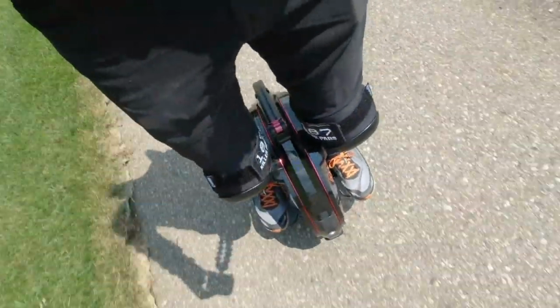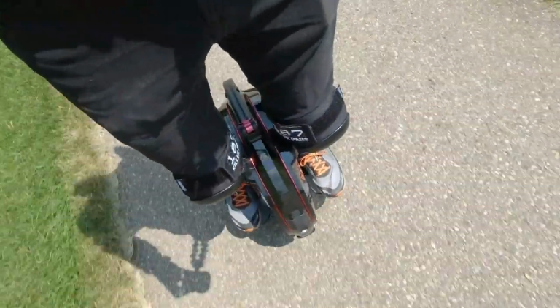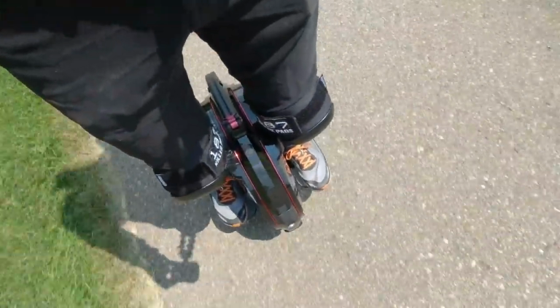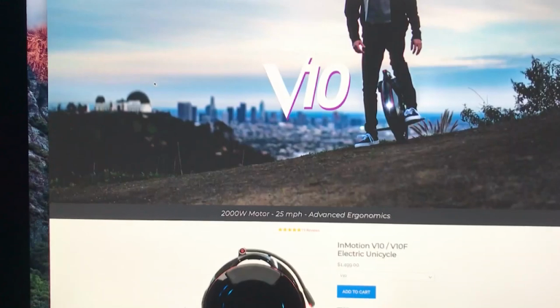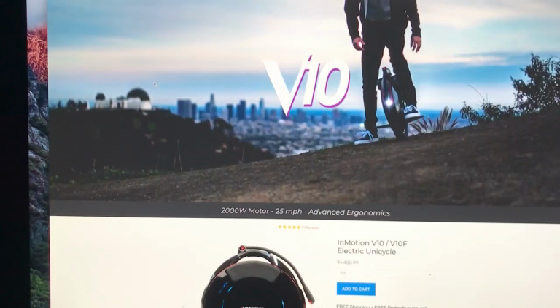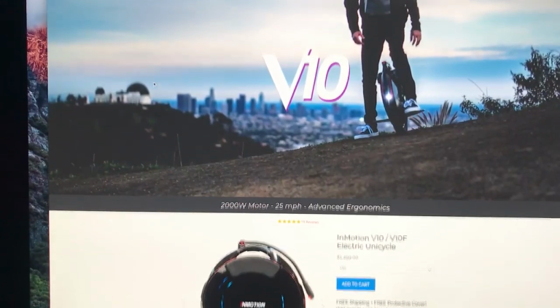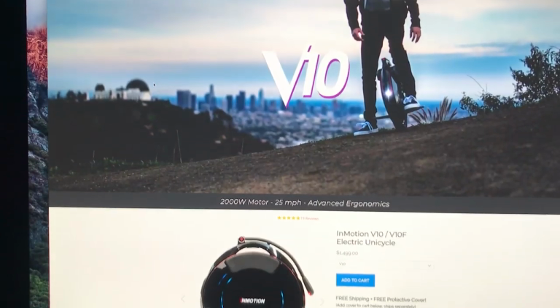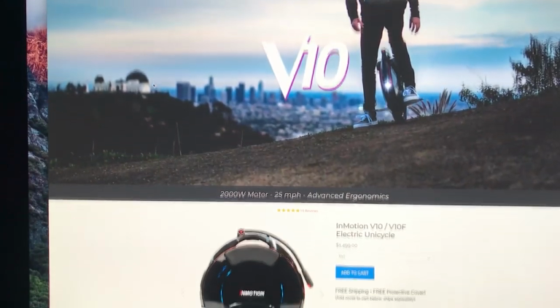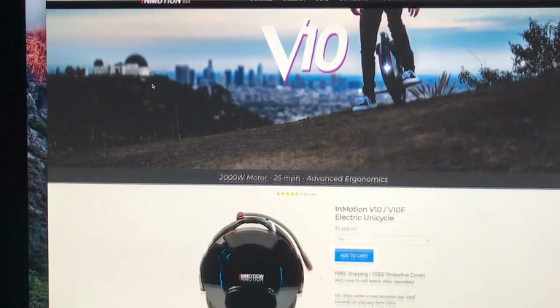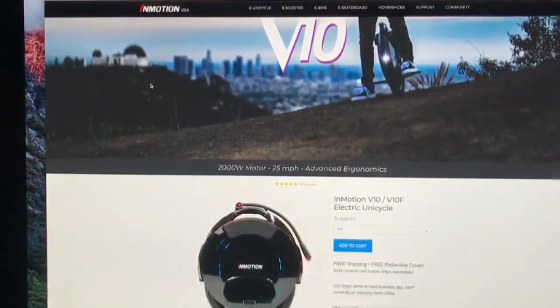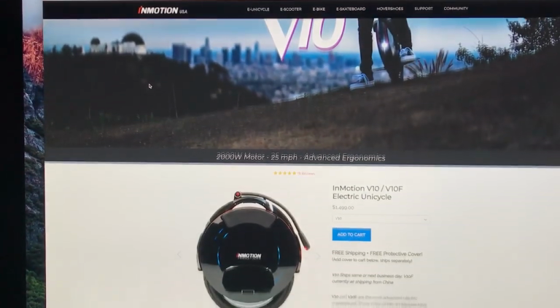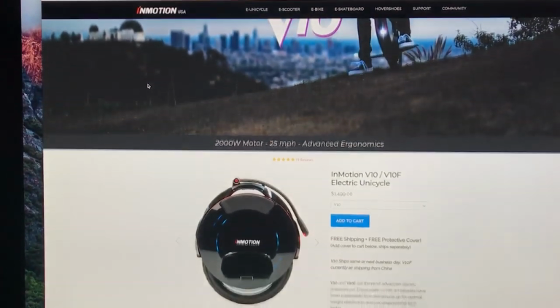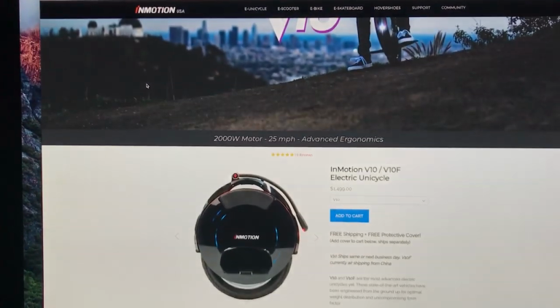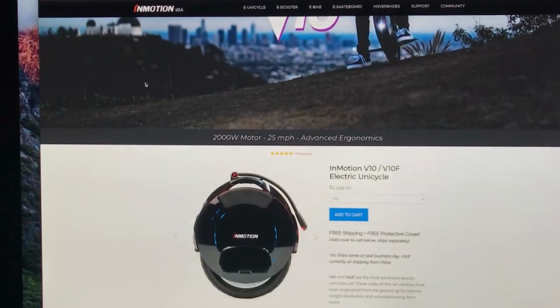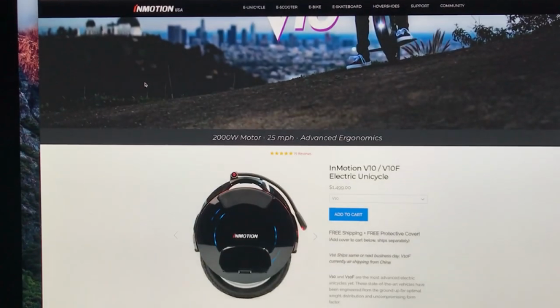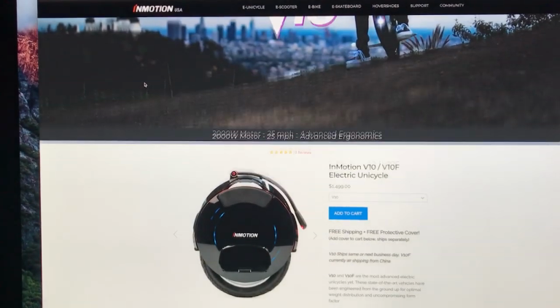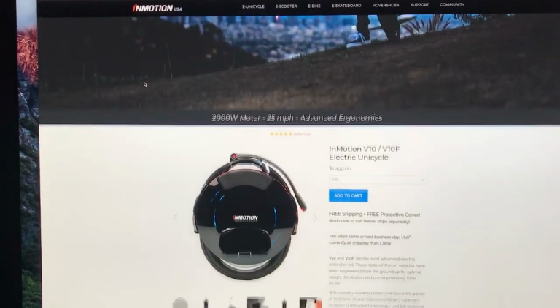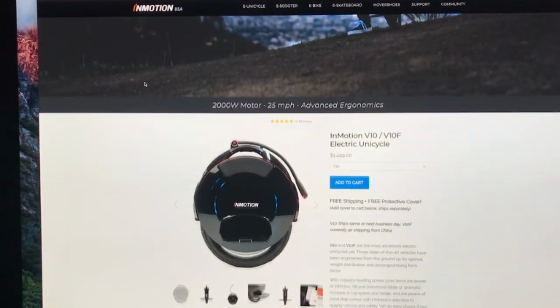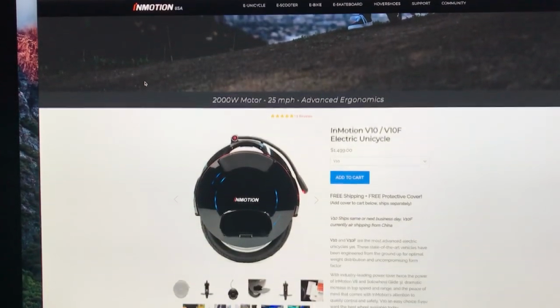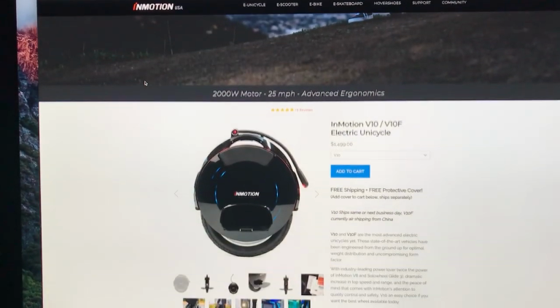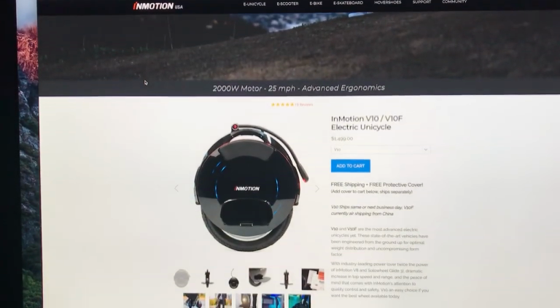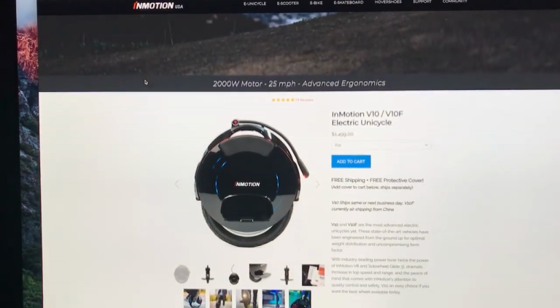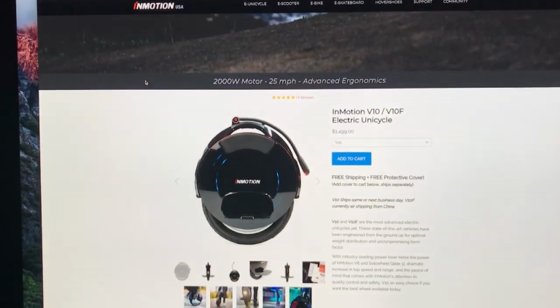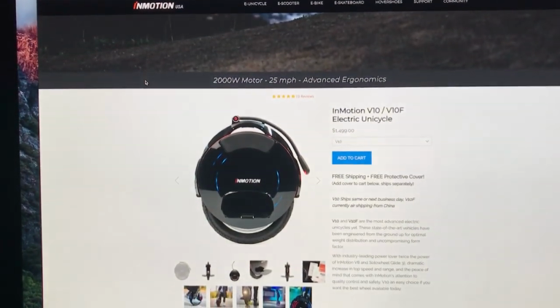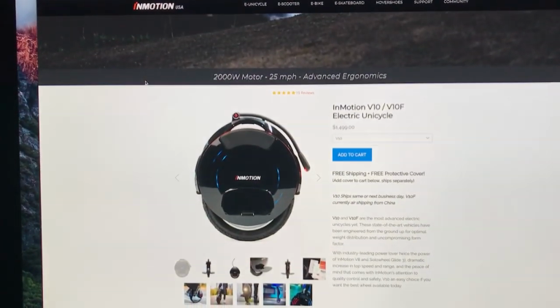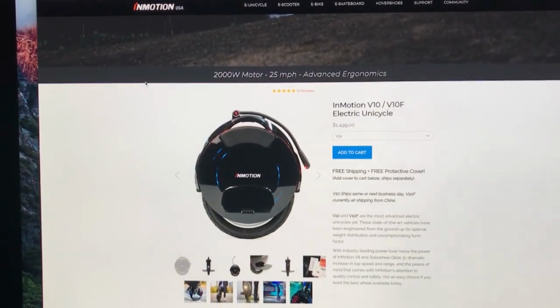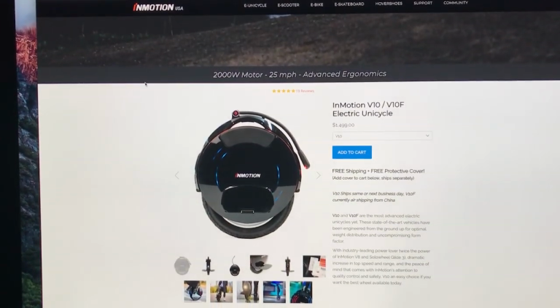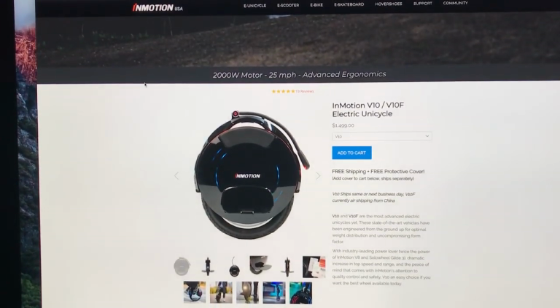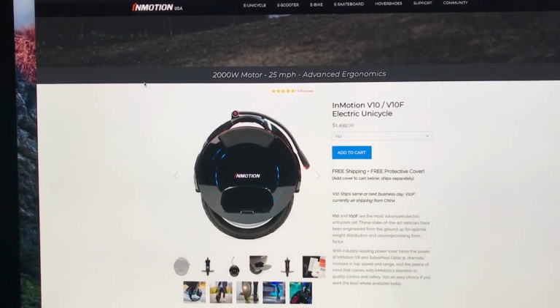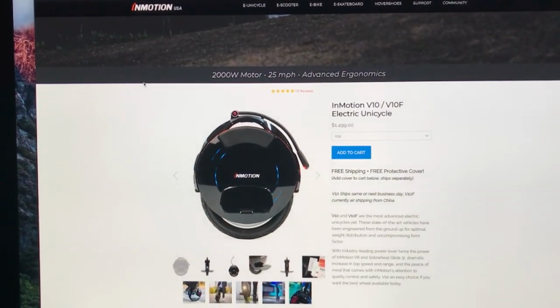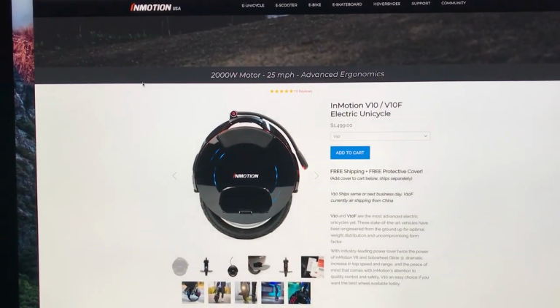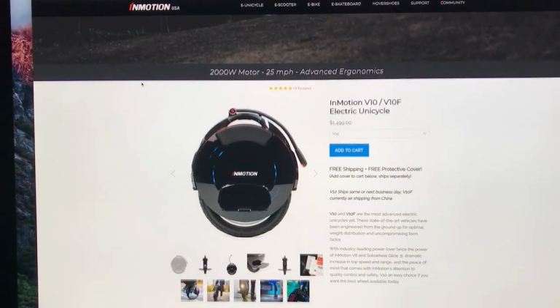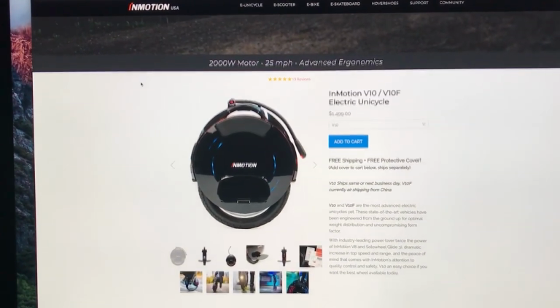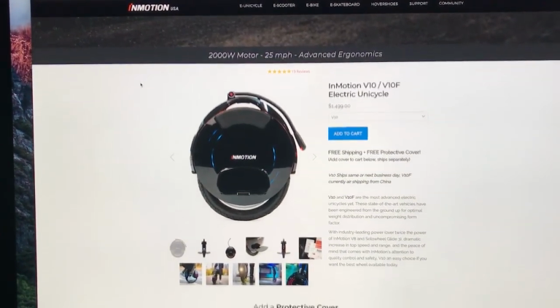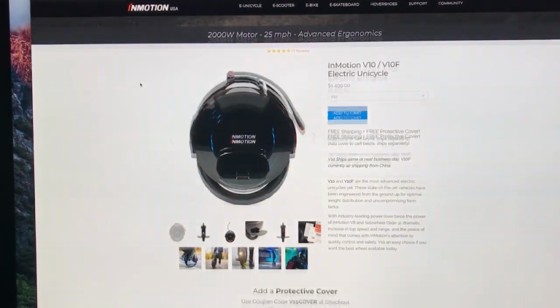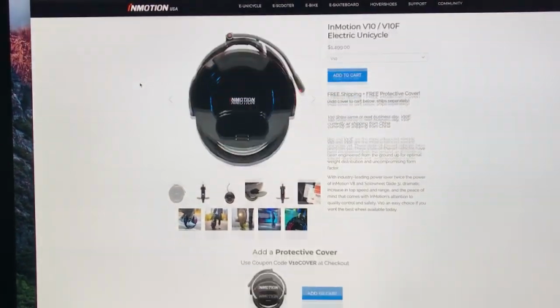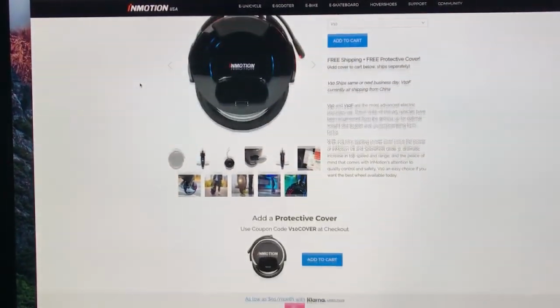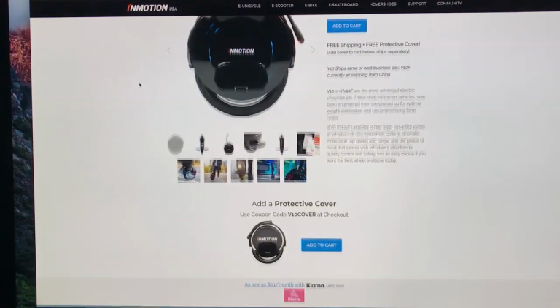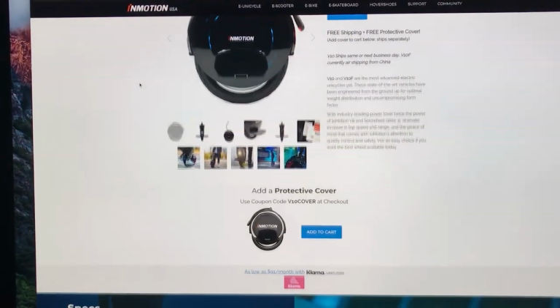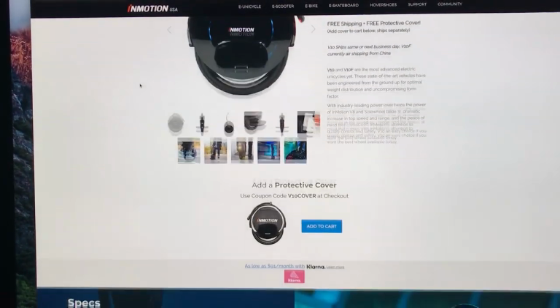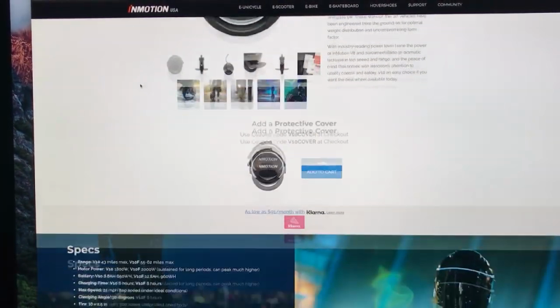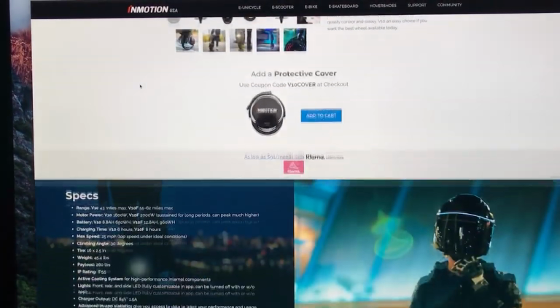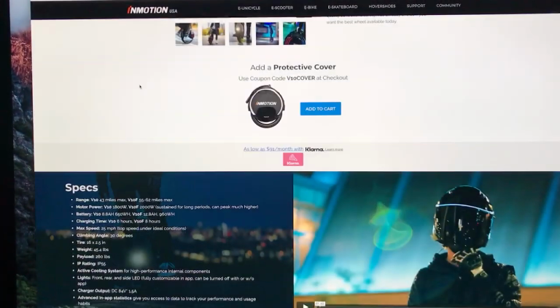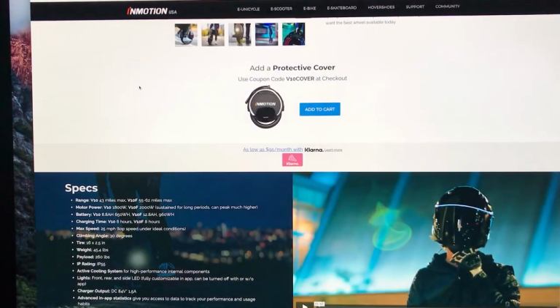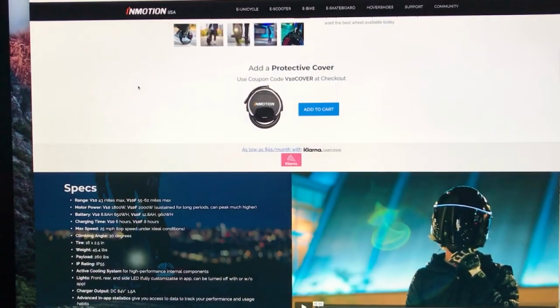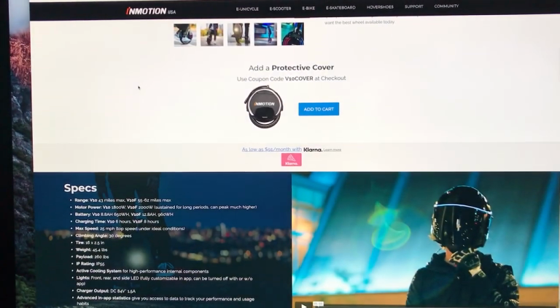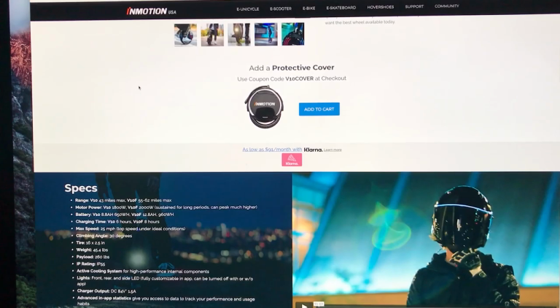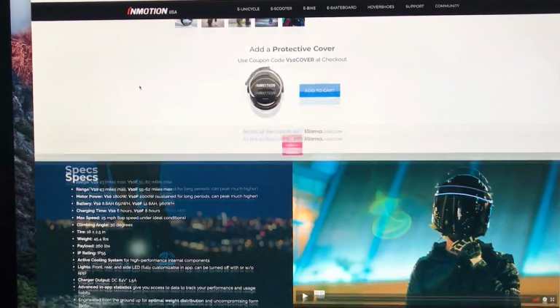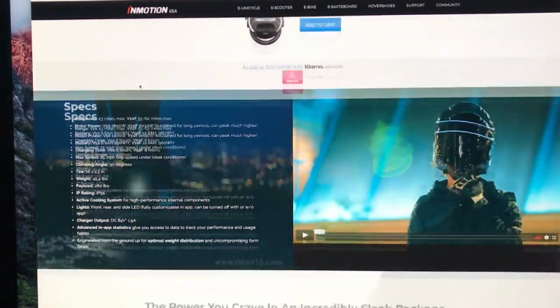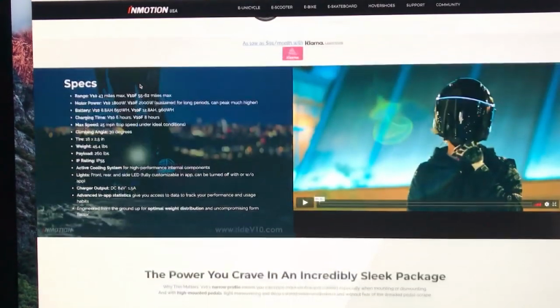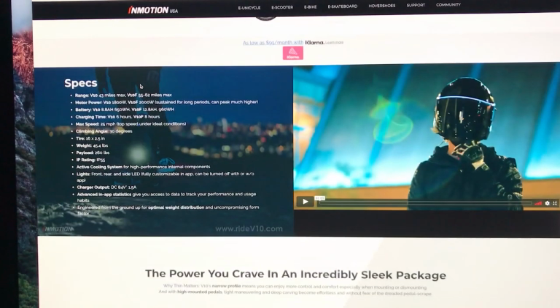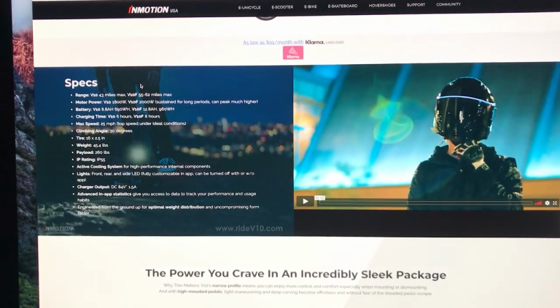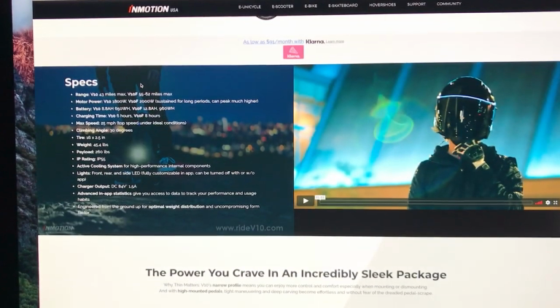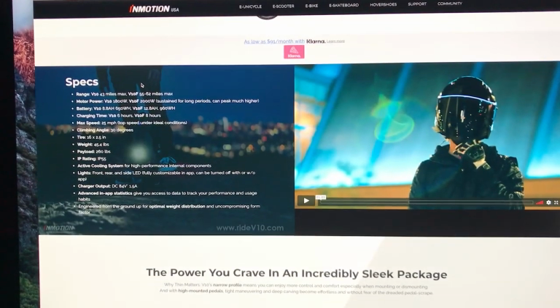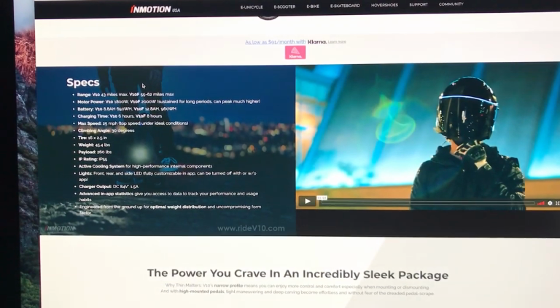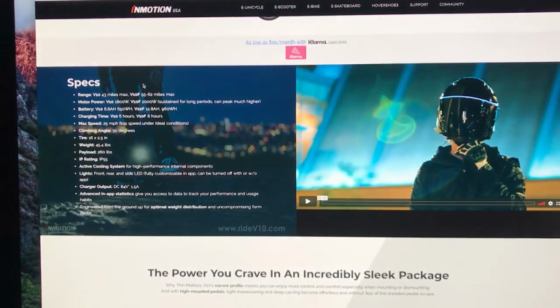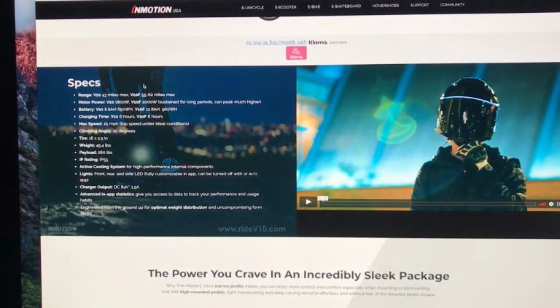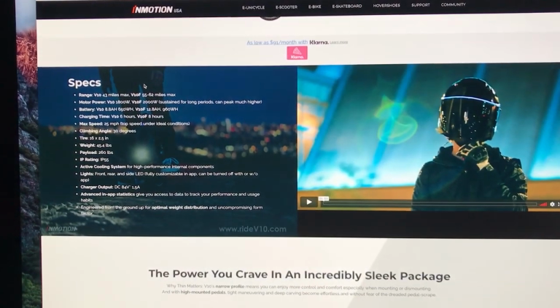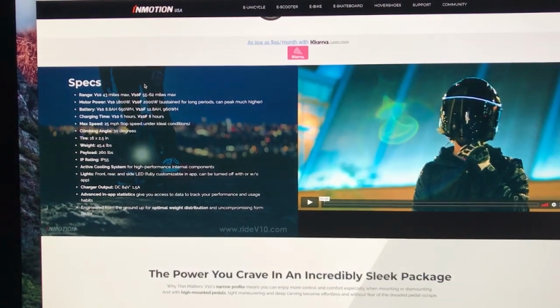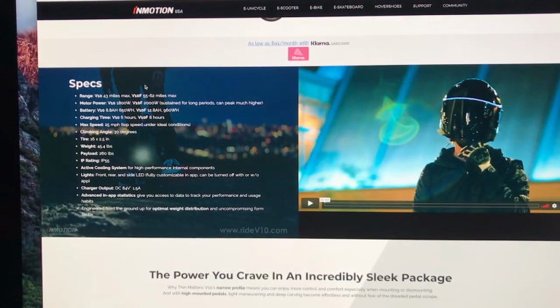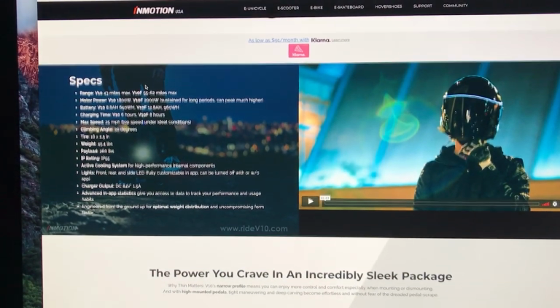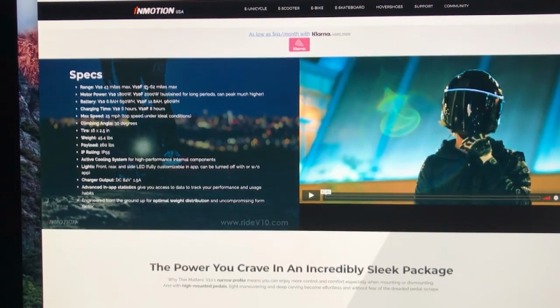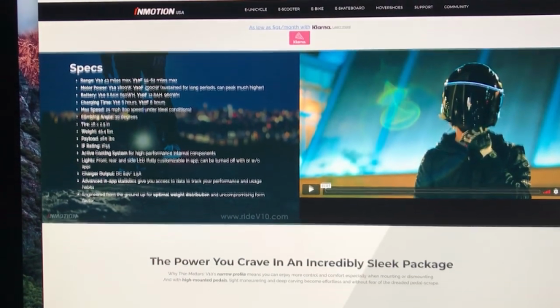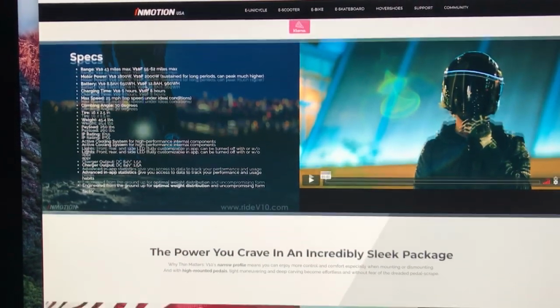Anyway, if you guys are wanting to learn more about the V10F, head on over to InMotionUSA.com in the link. Thanks again for watching — we'll see you in the next video.